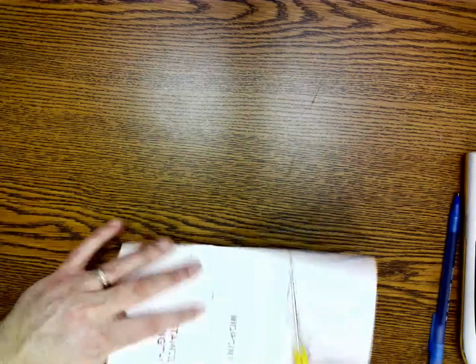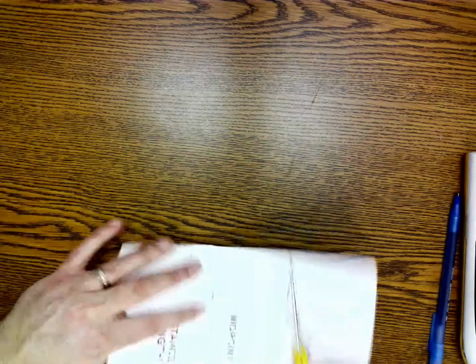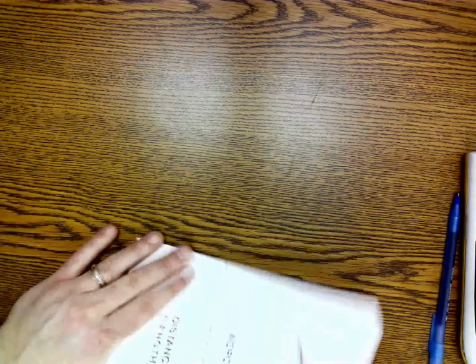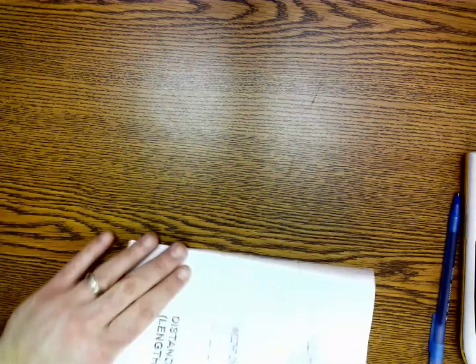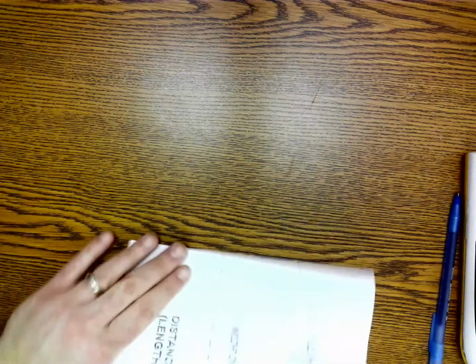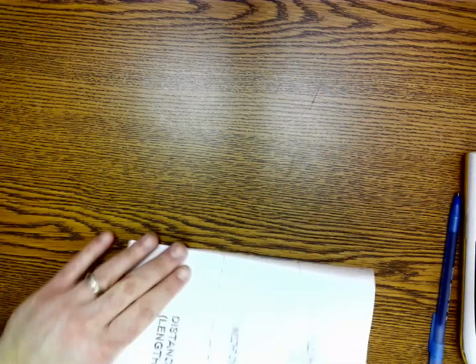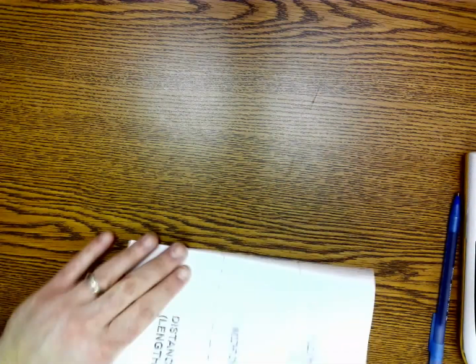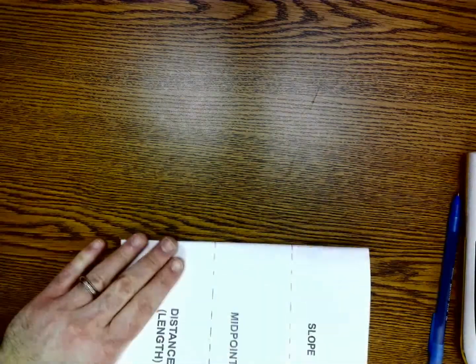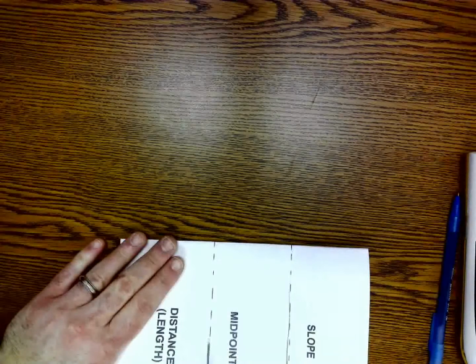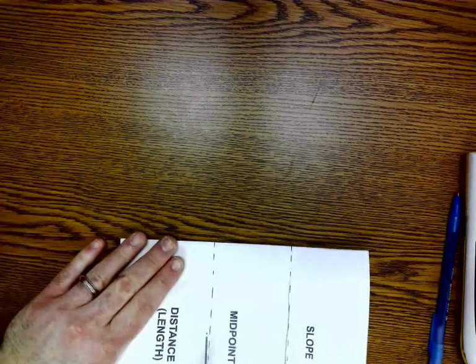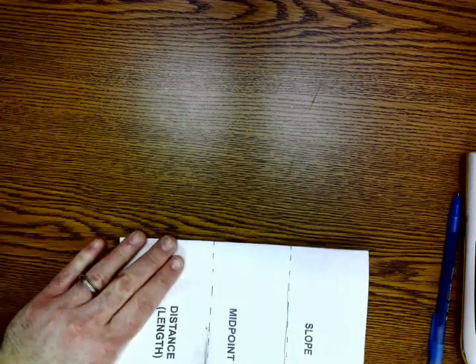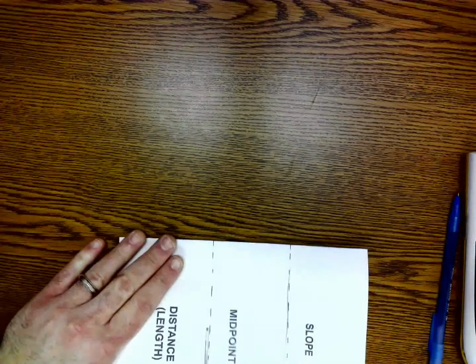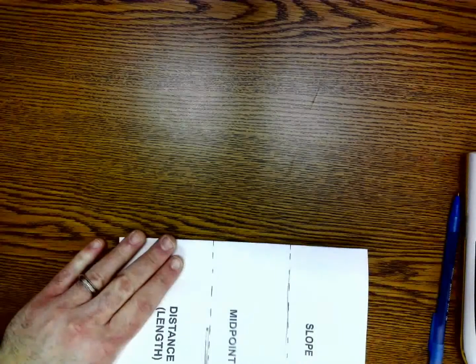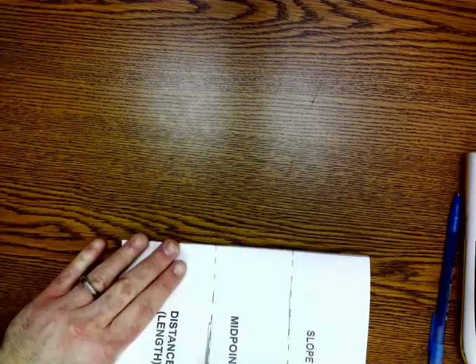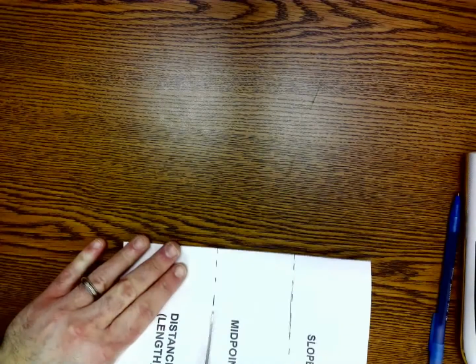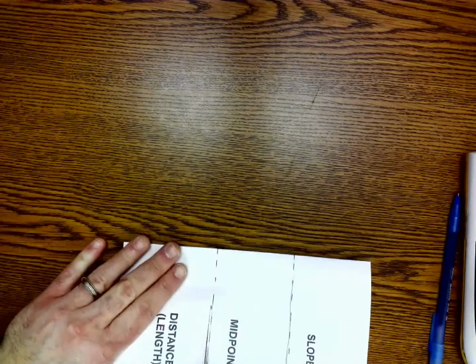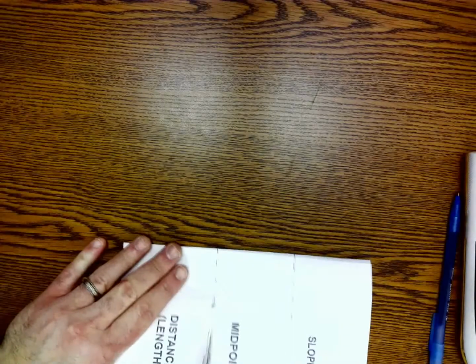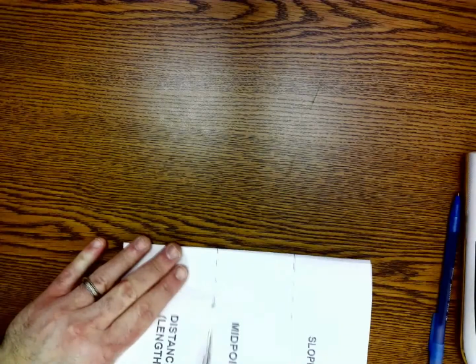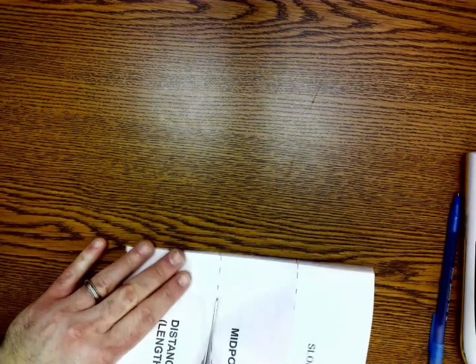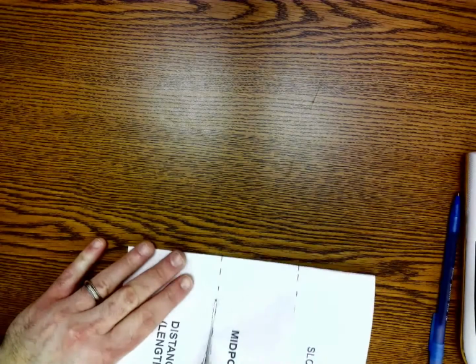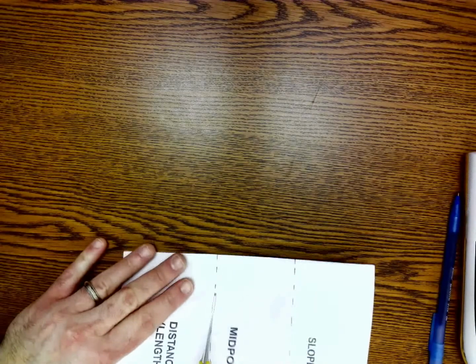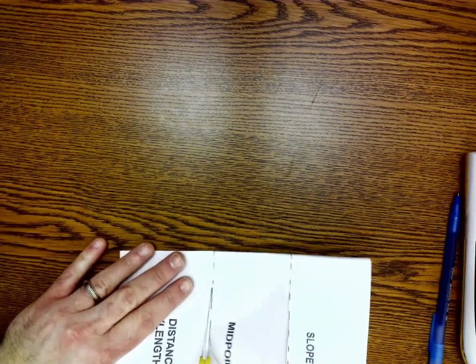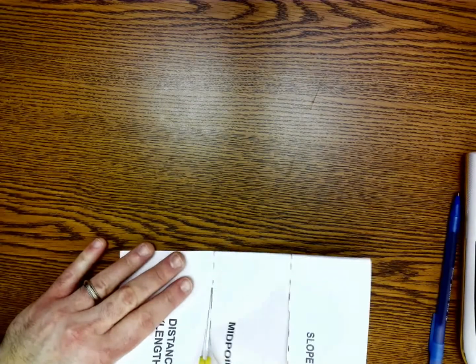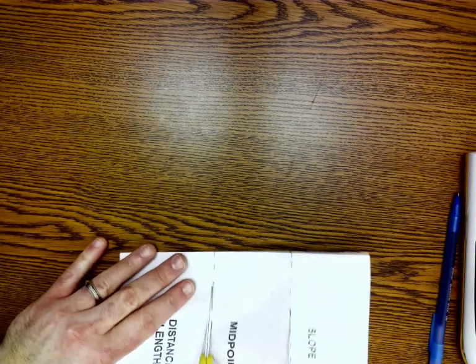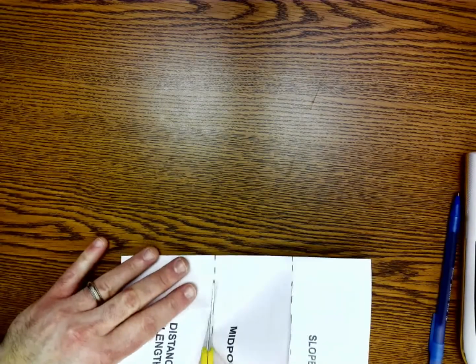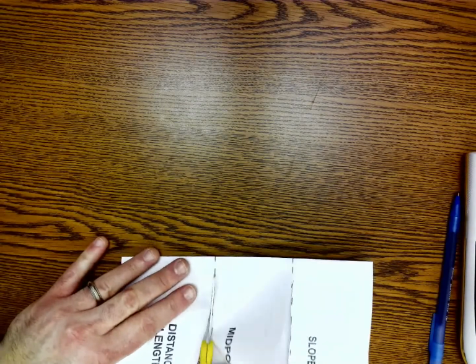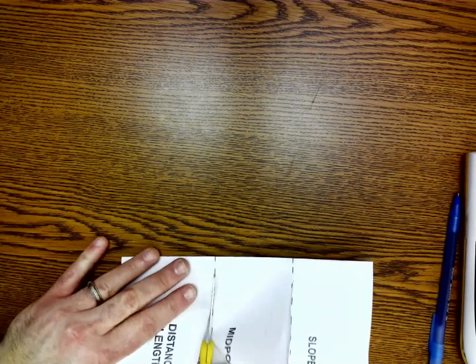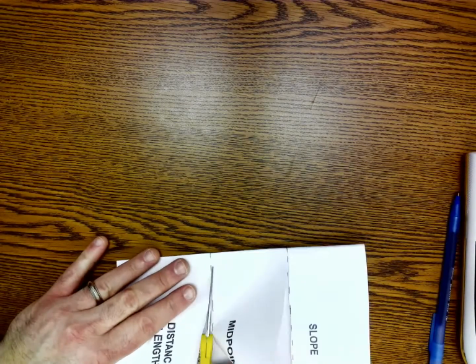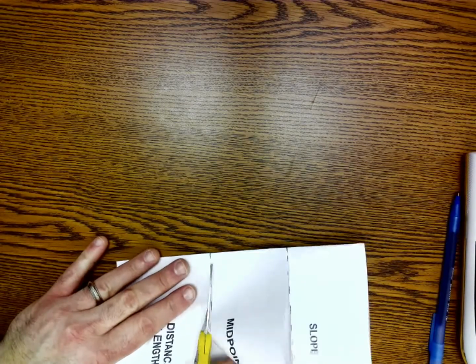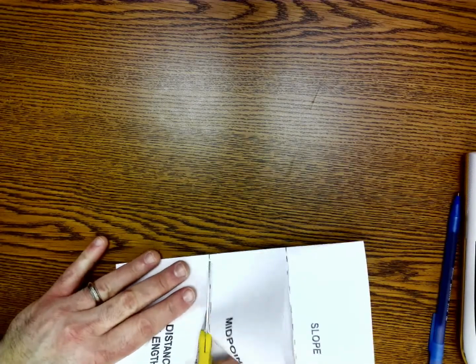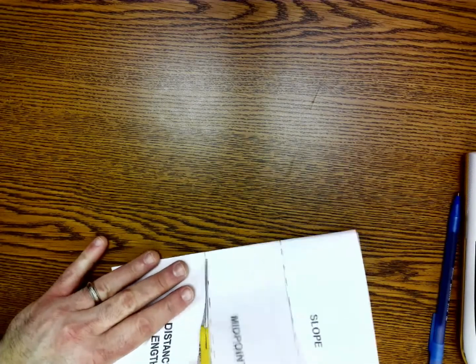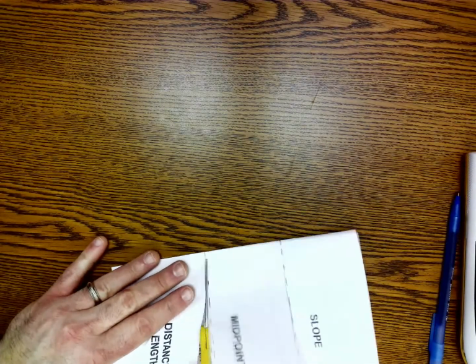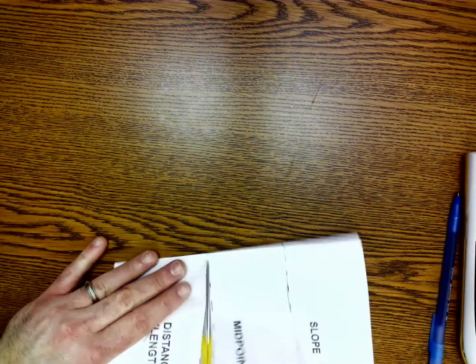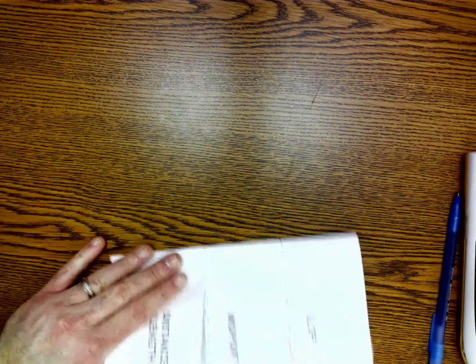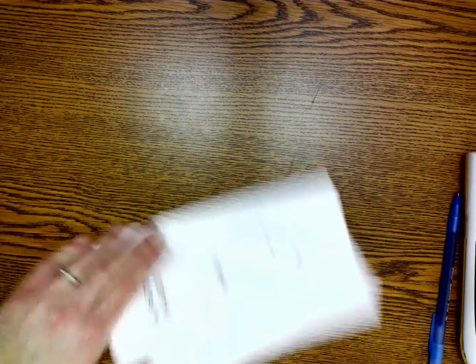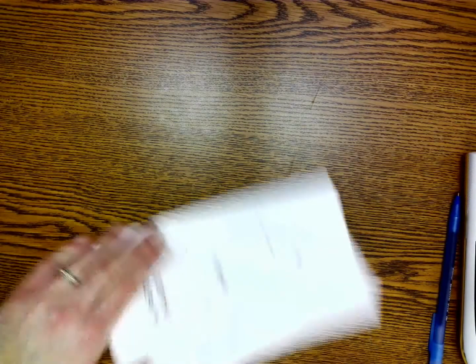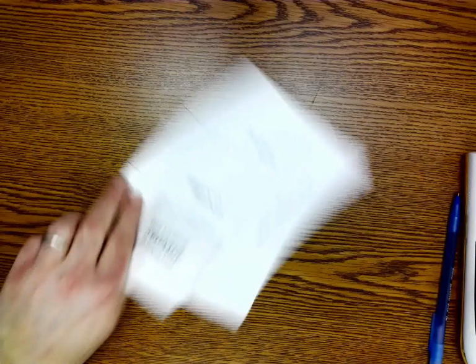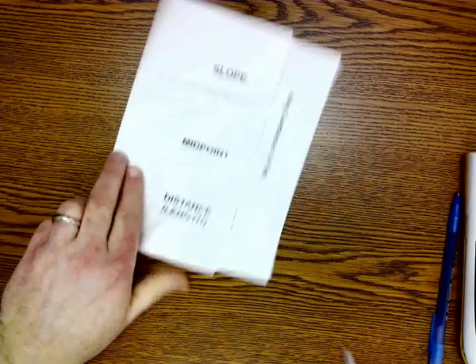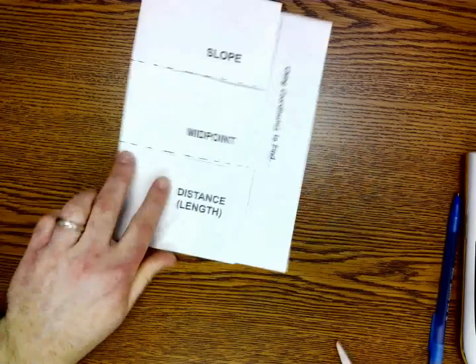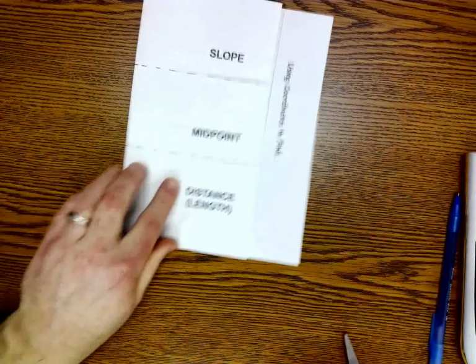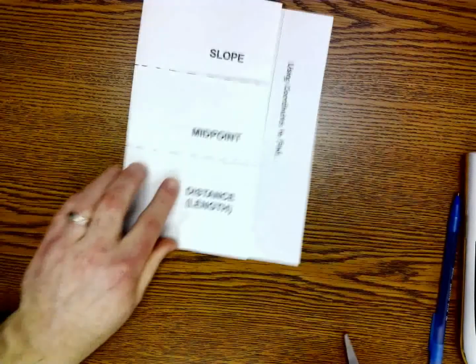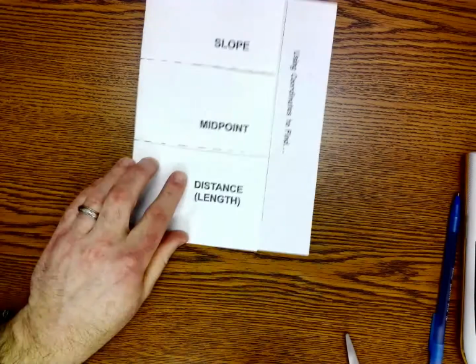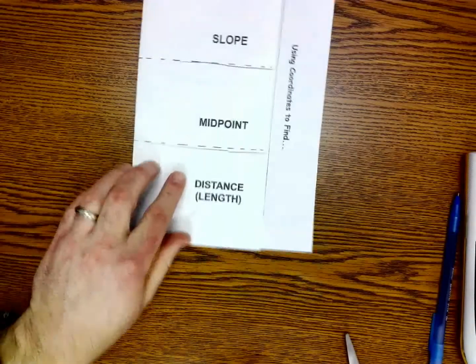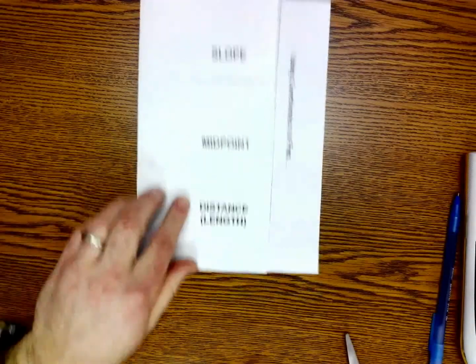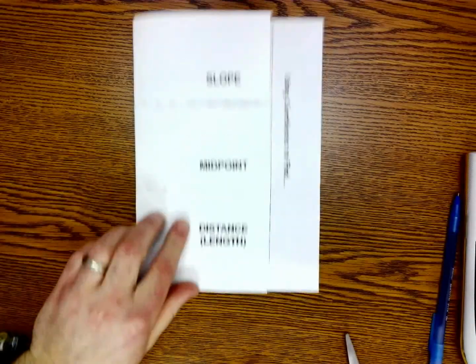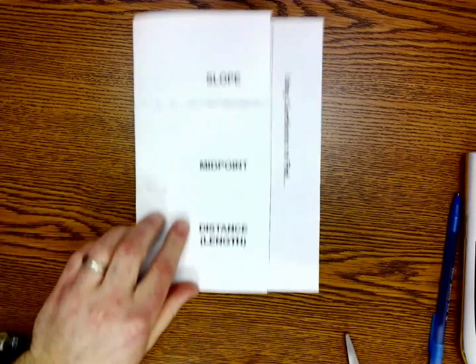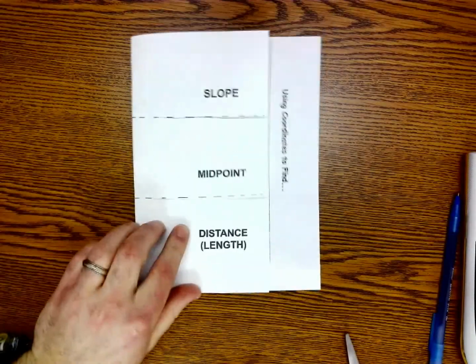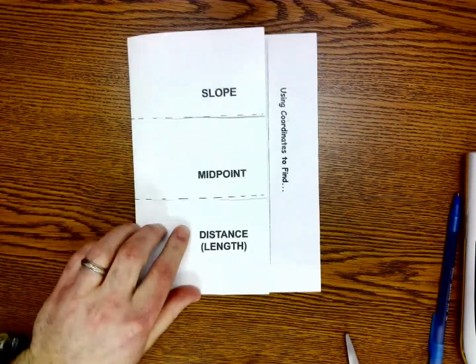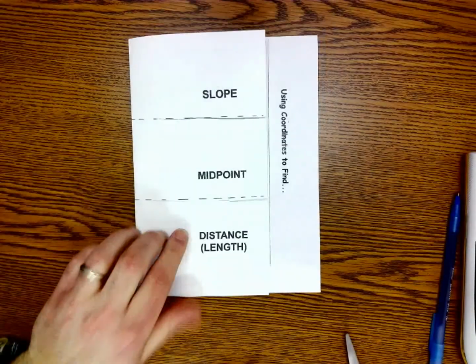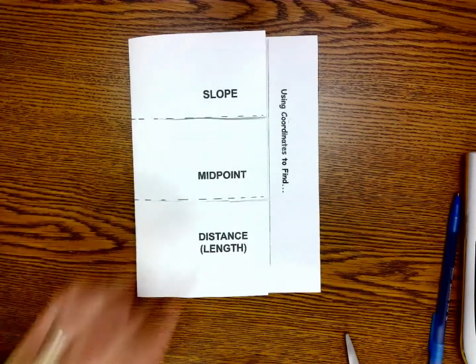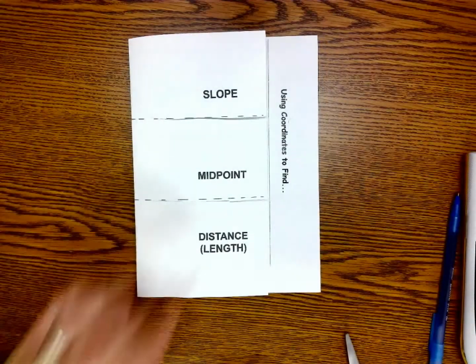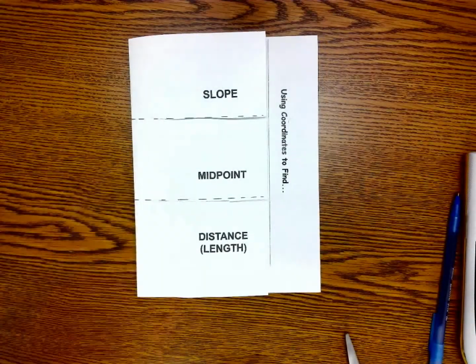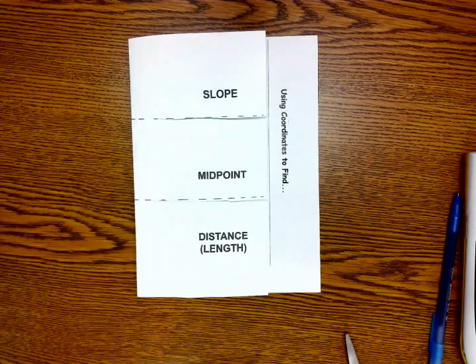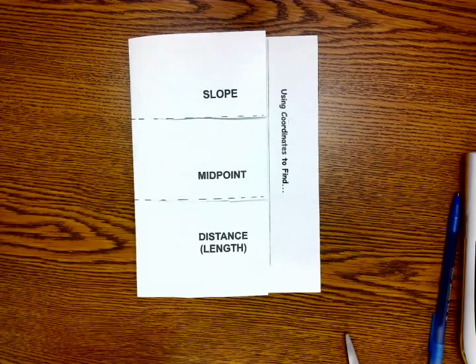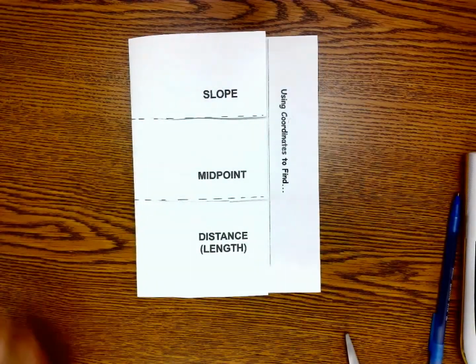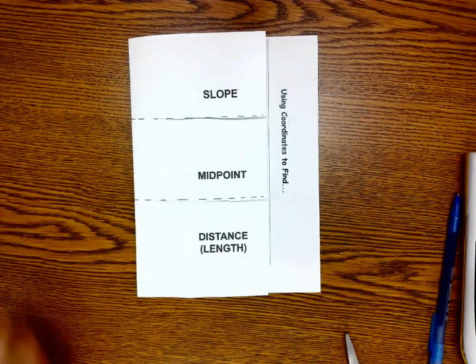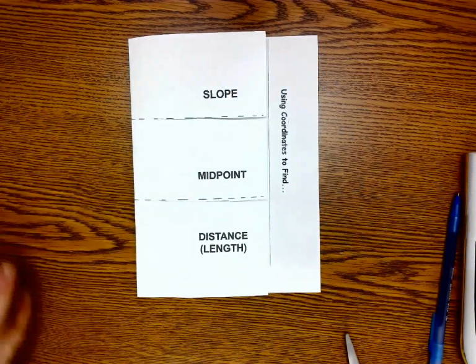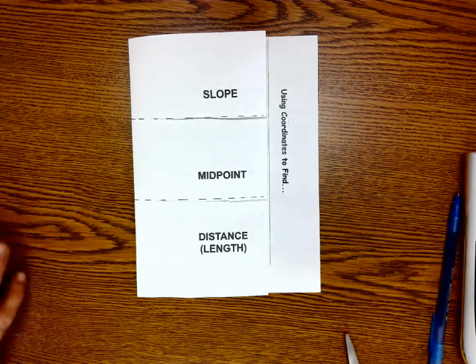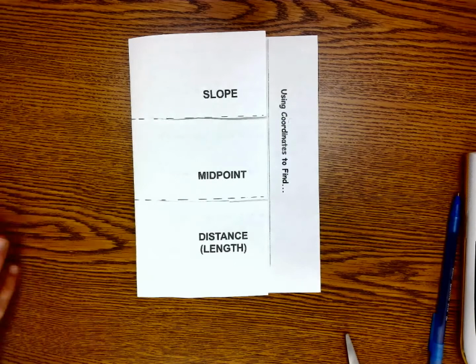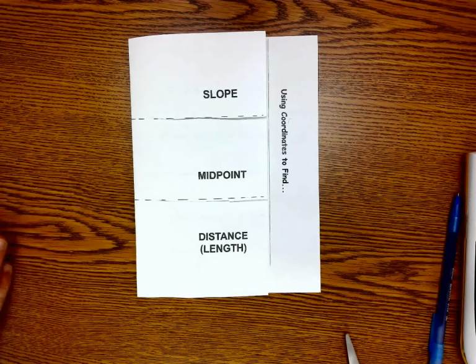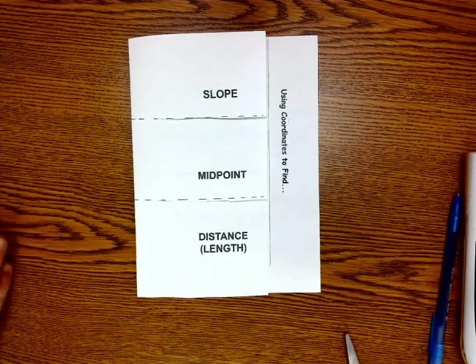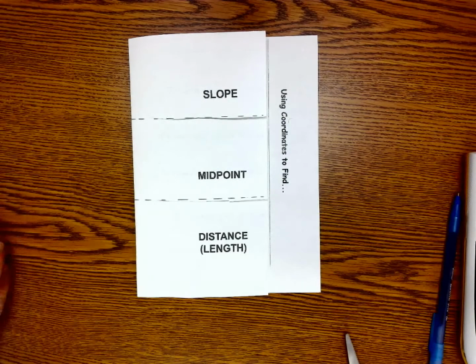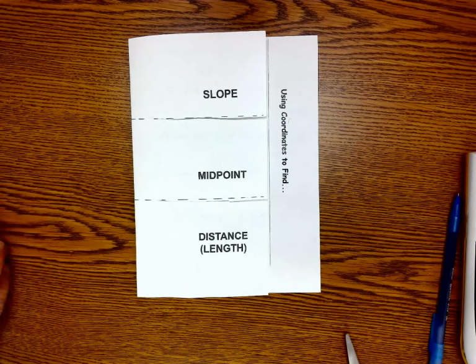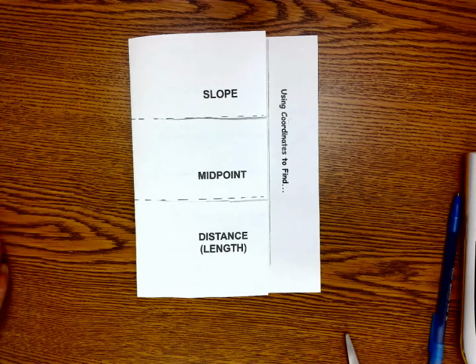So then you'll have a flap for slope, a flap for midpoint, and a flap for distance or length.